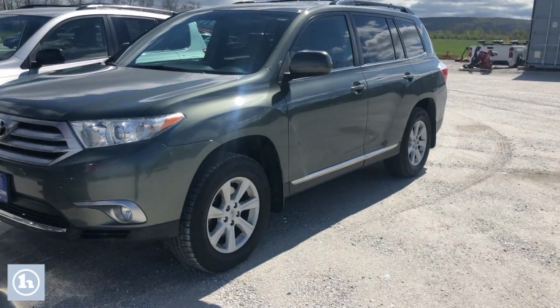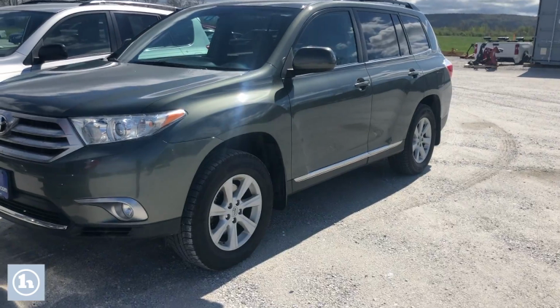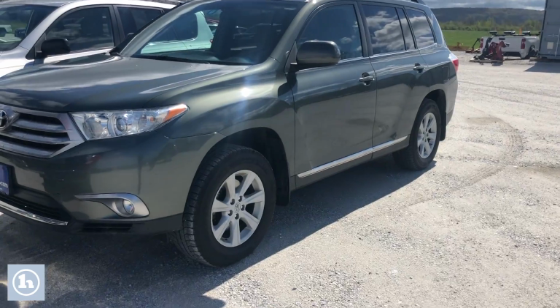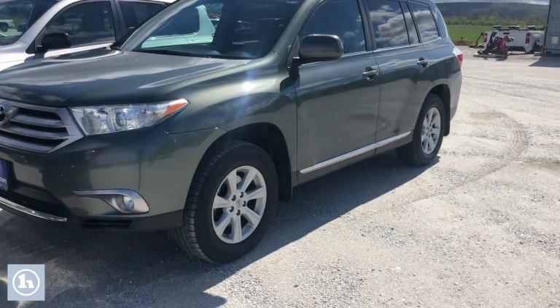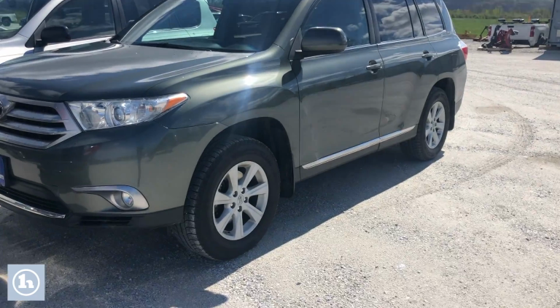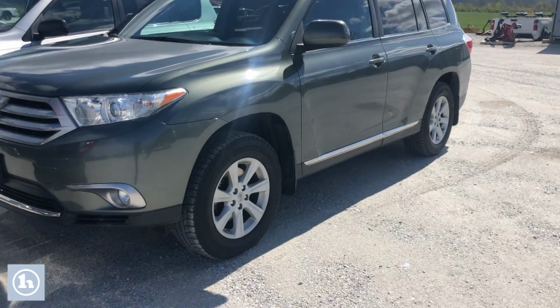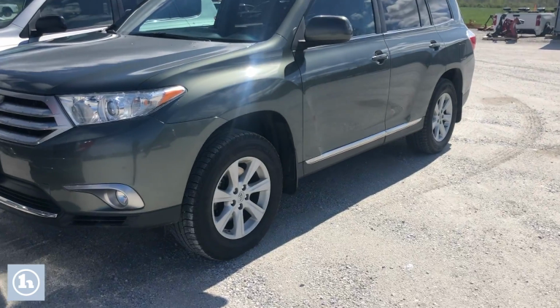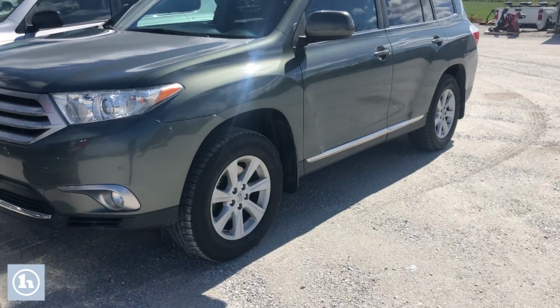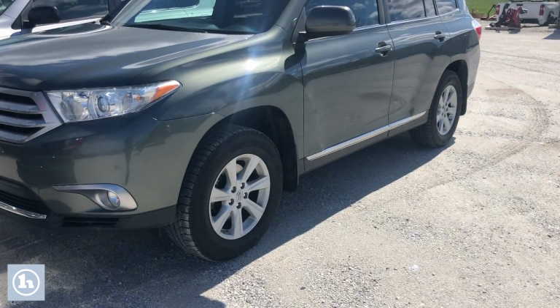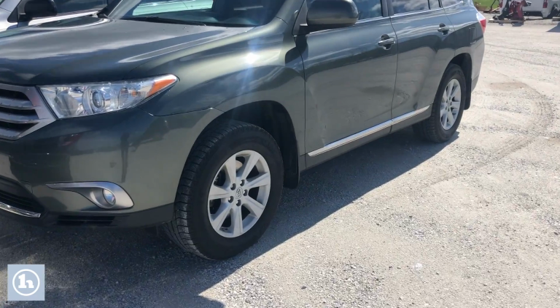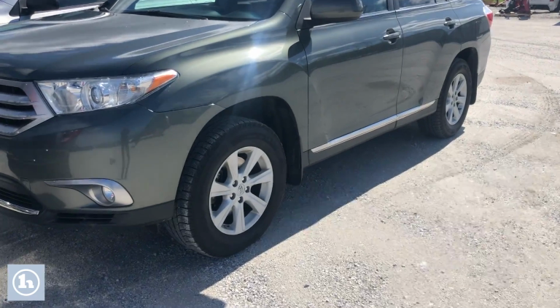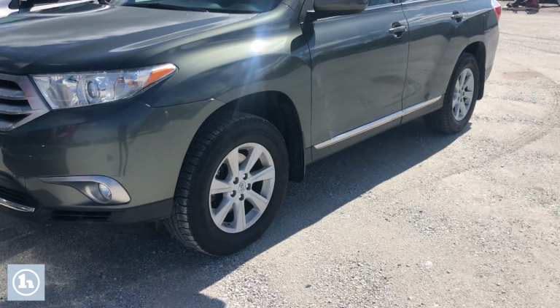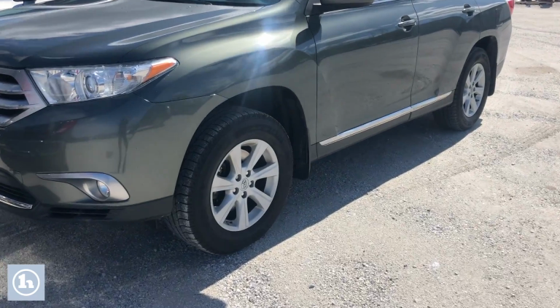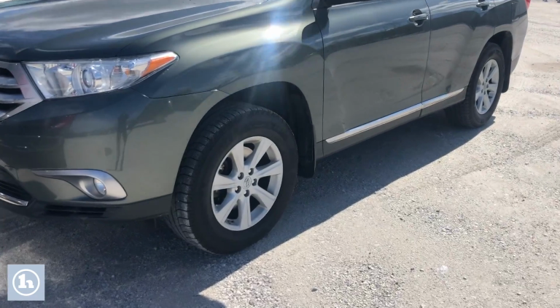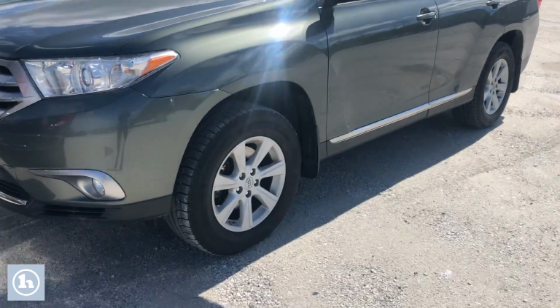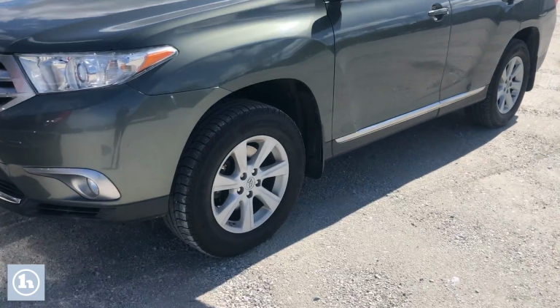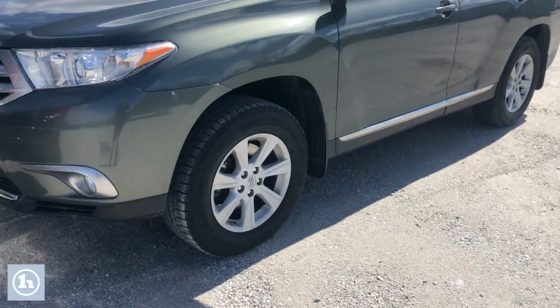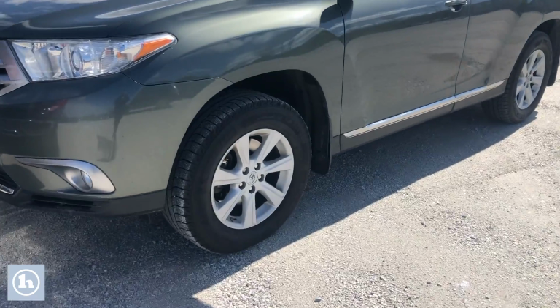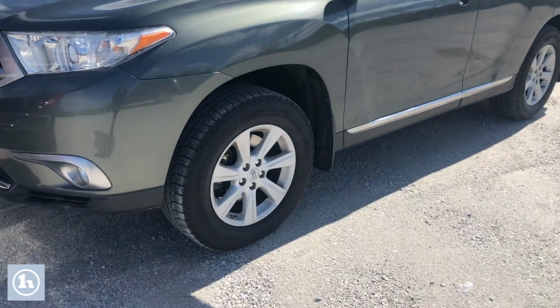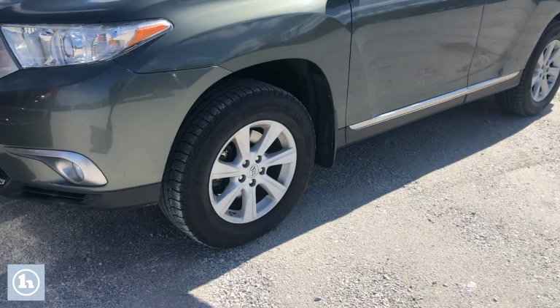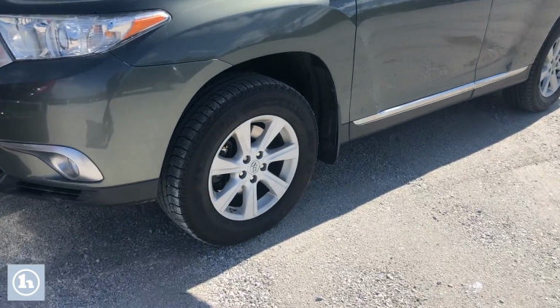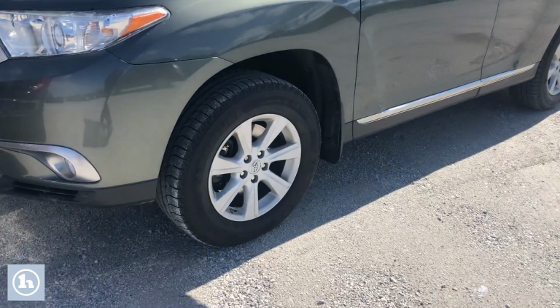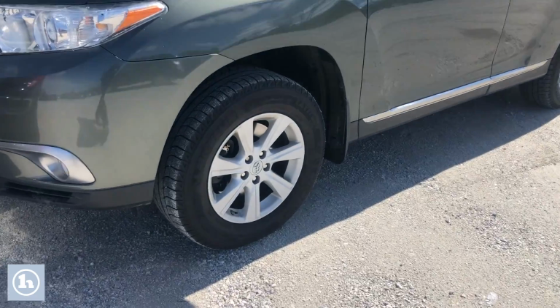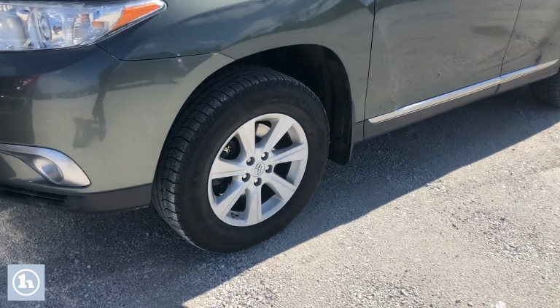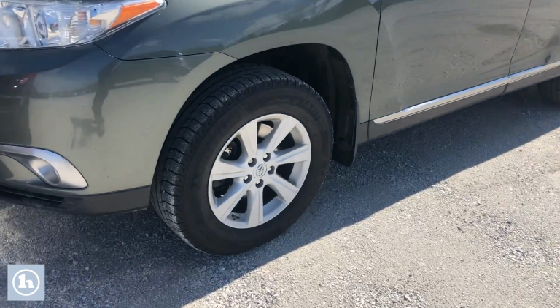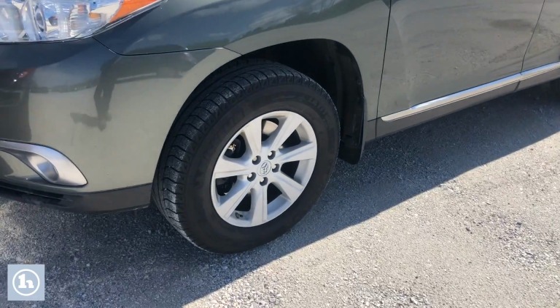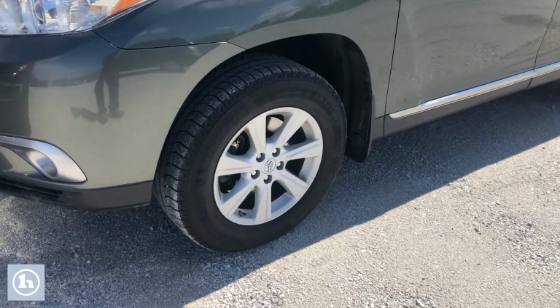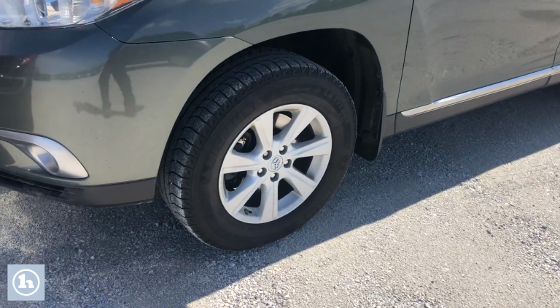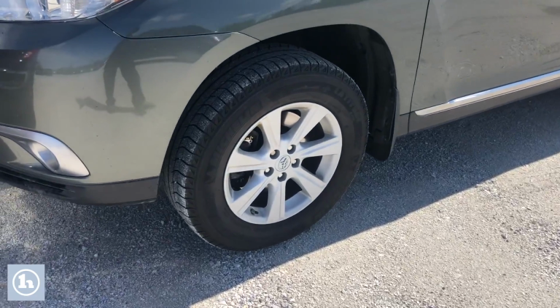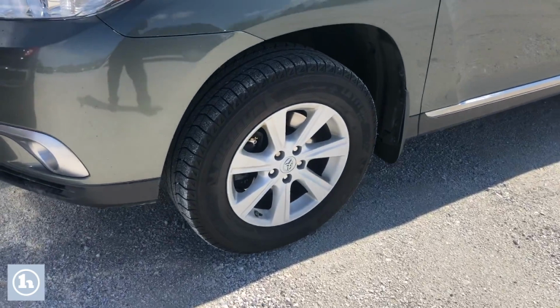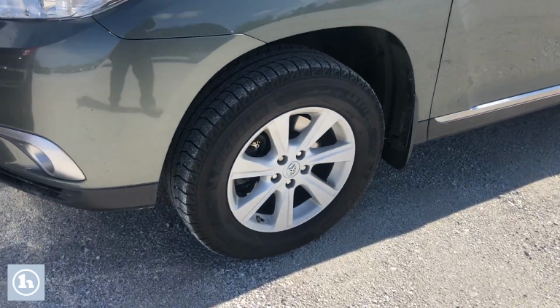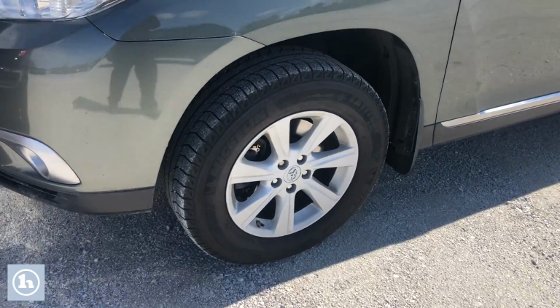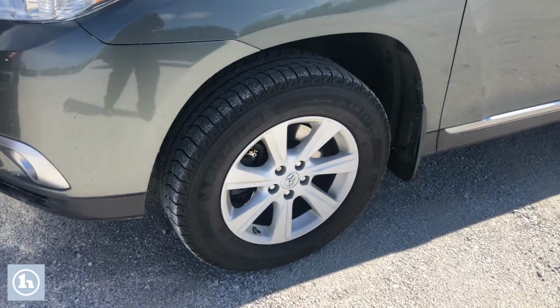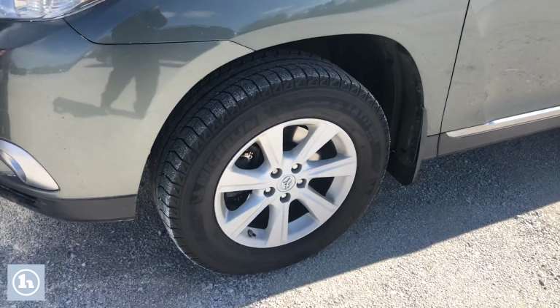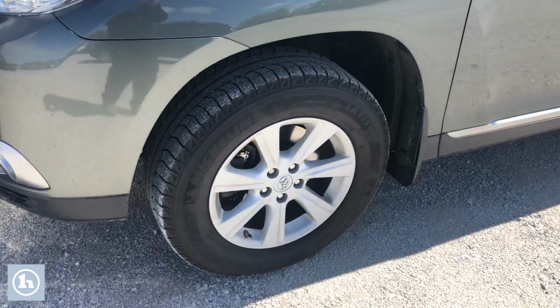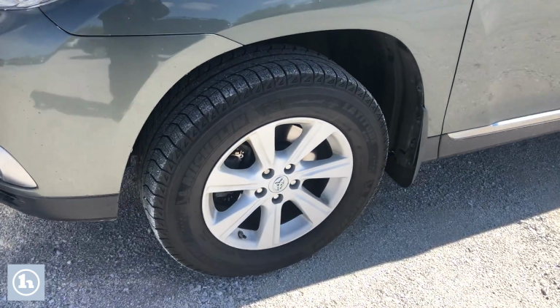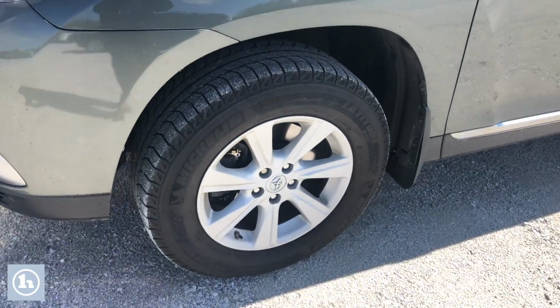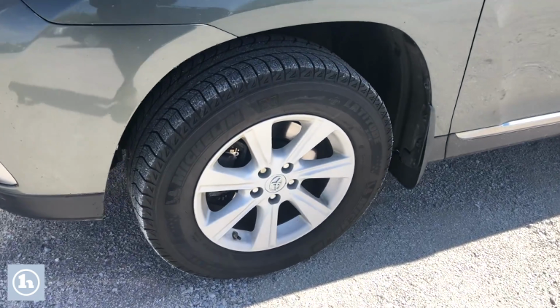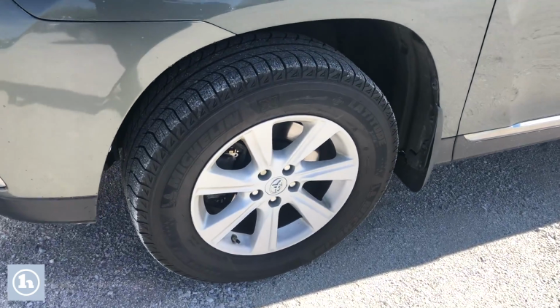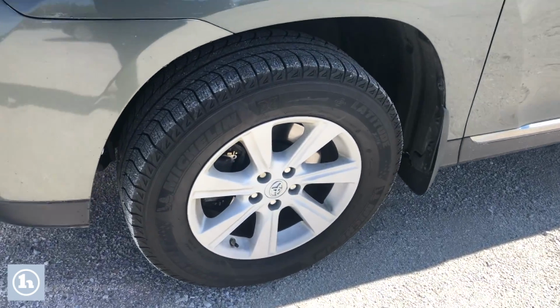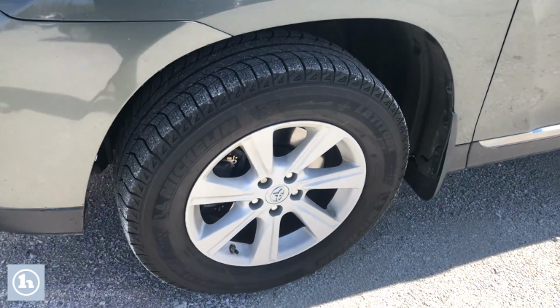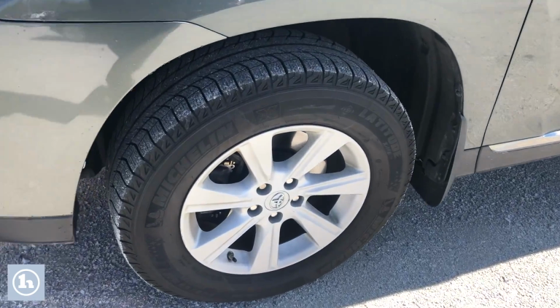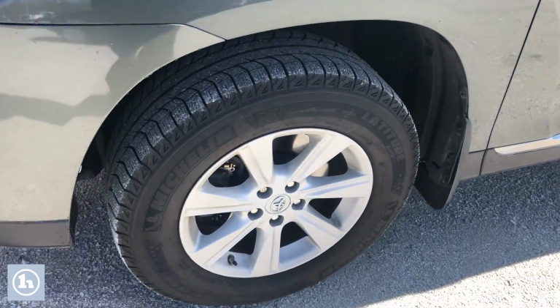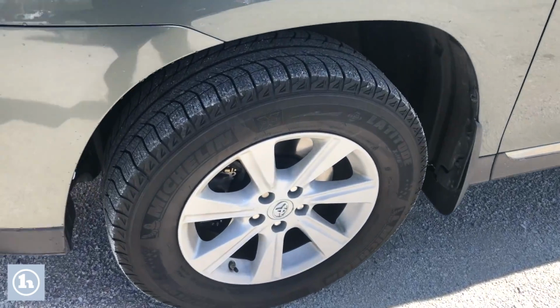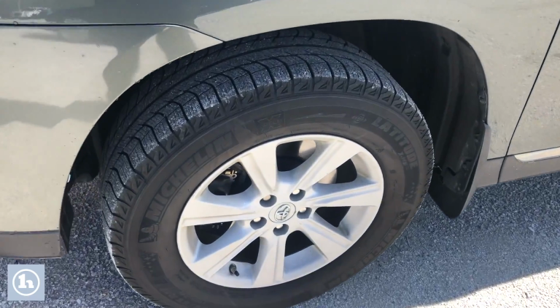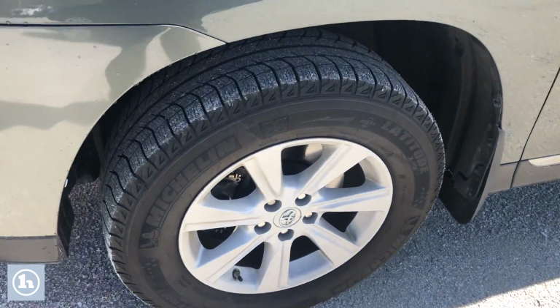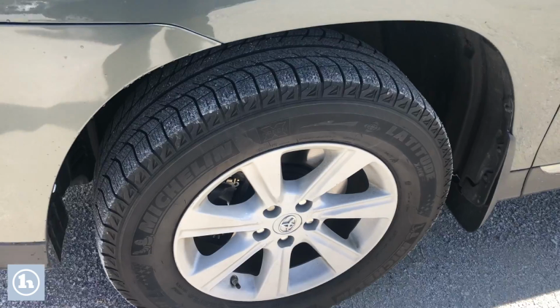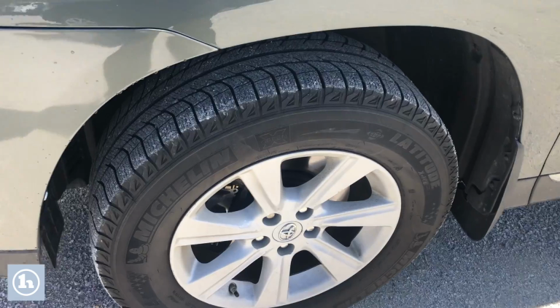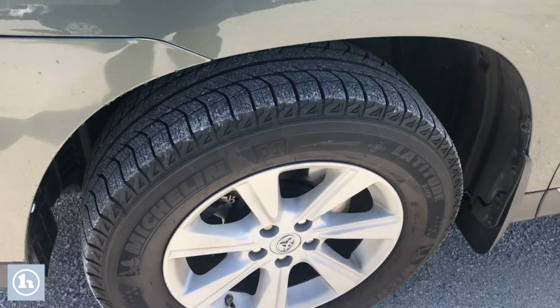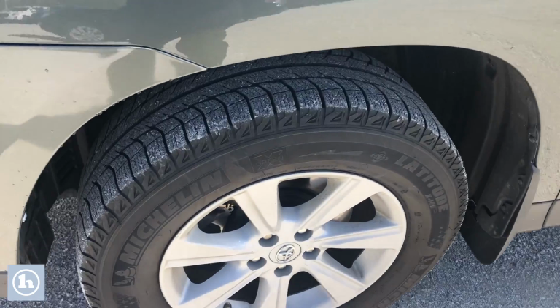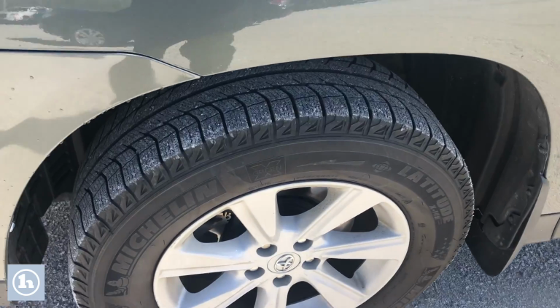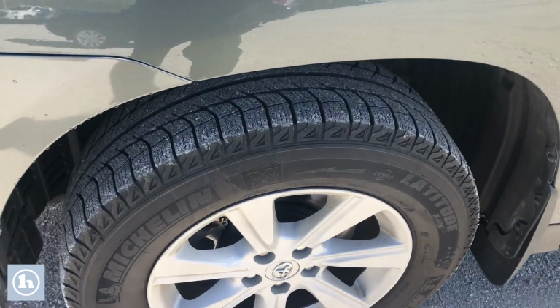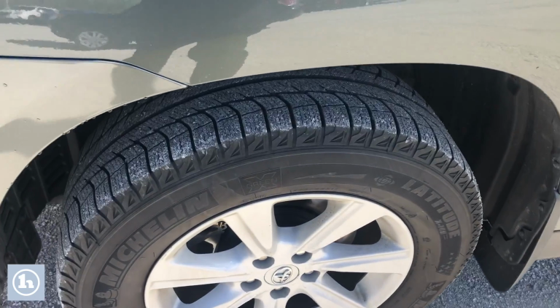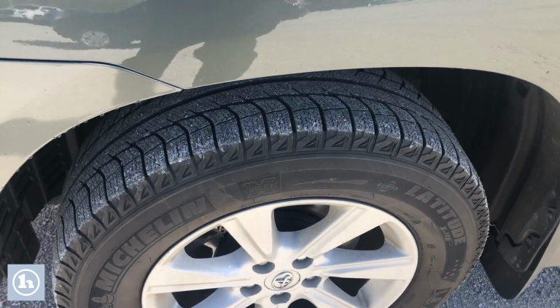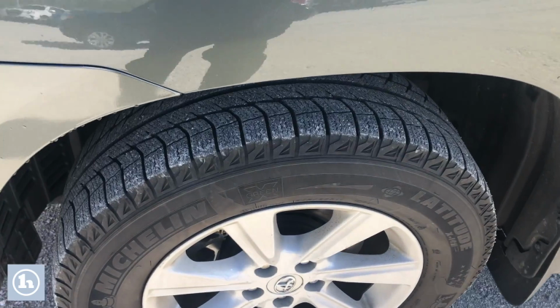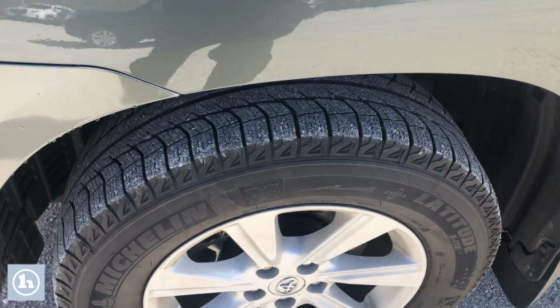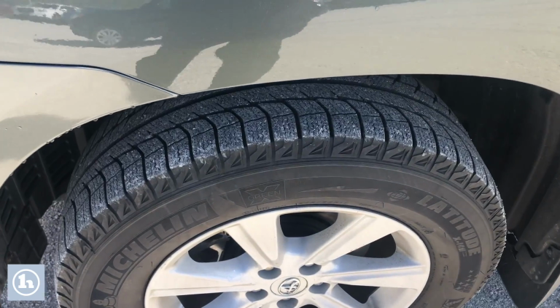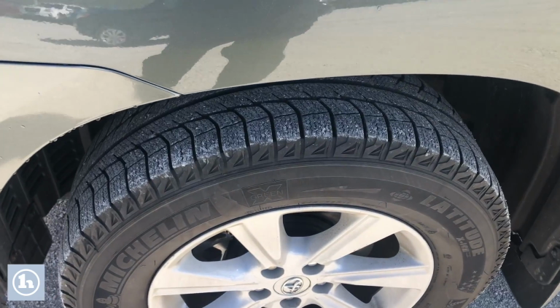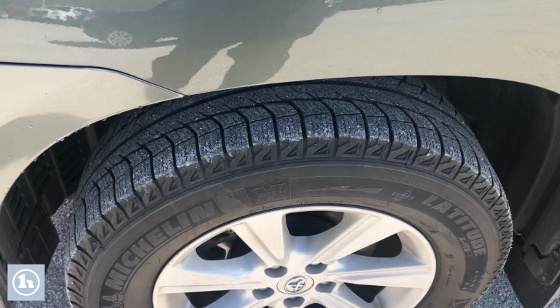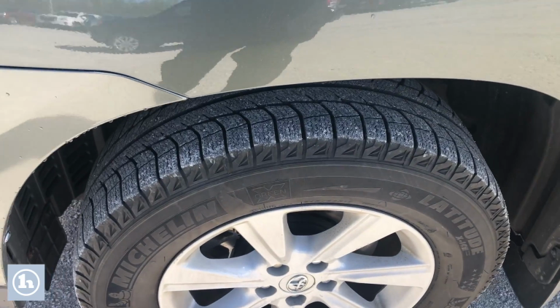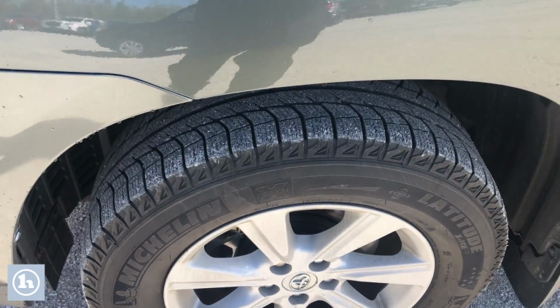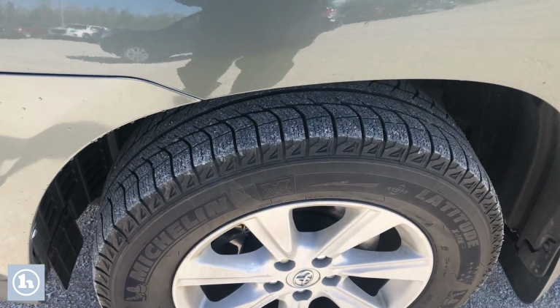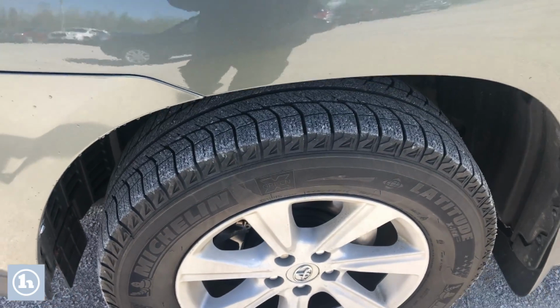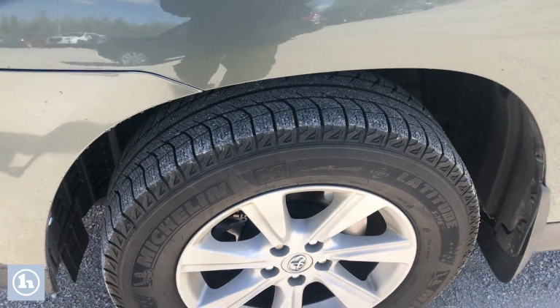We've got a set of Michelin tires on here — I'll just zoom up on that so you can see that. Very good tread on here.